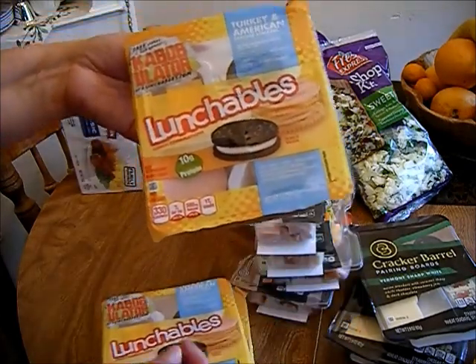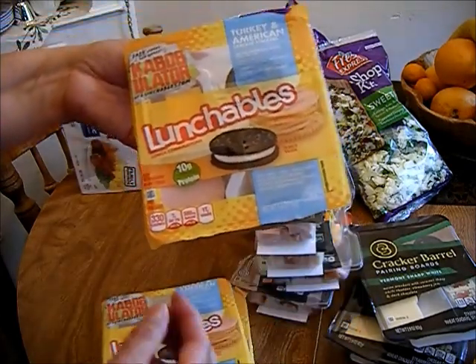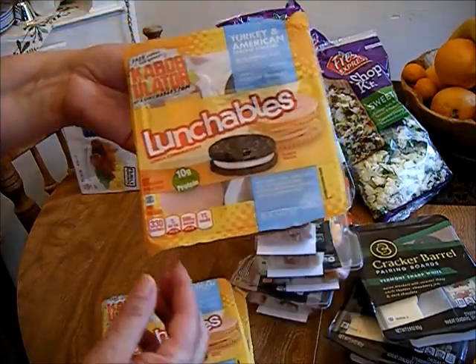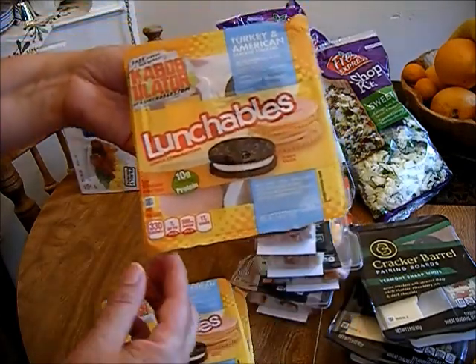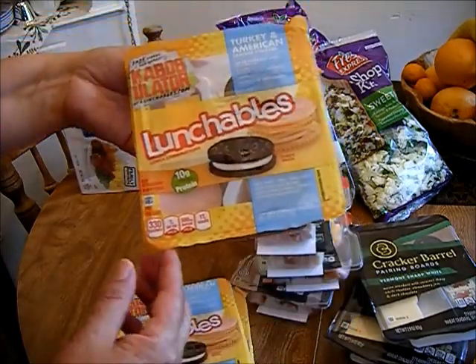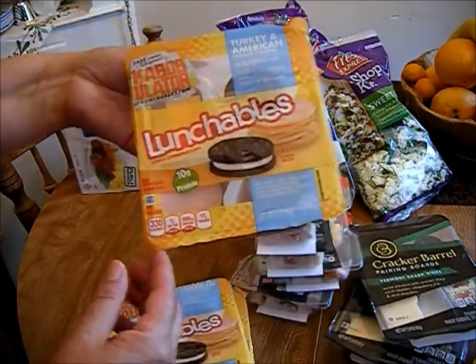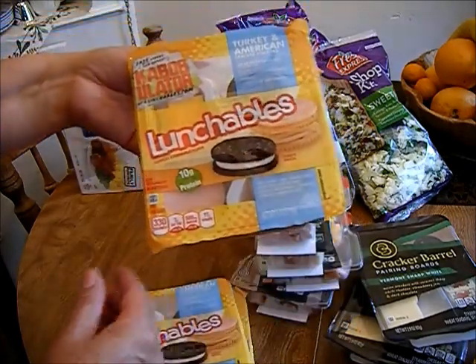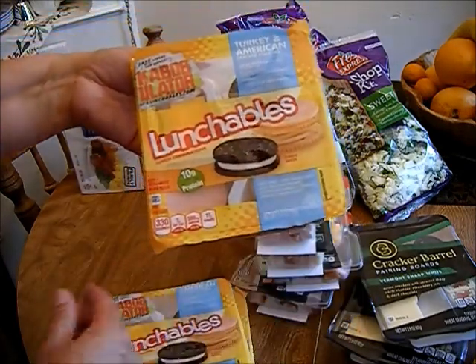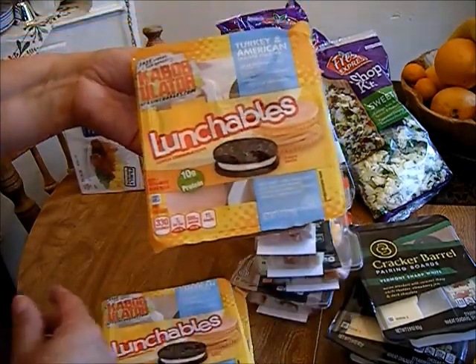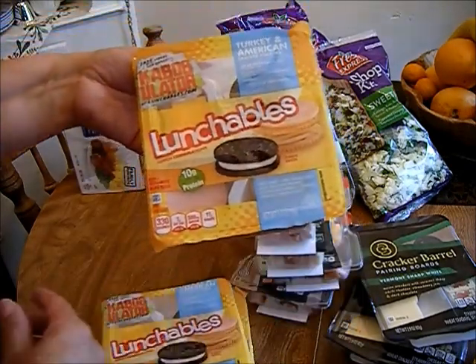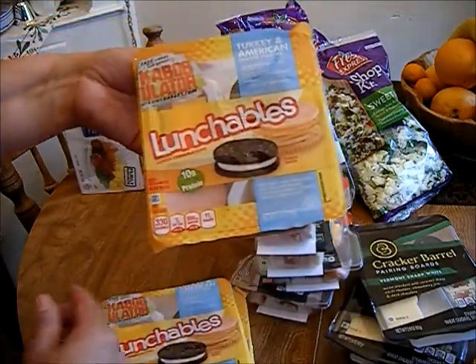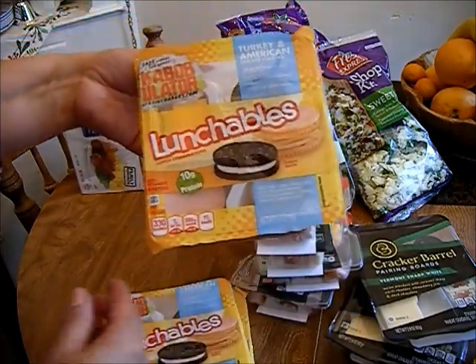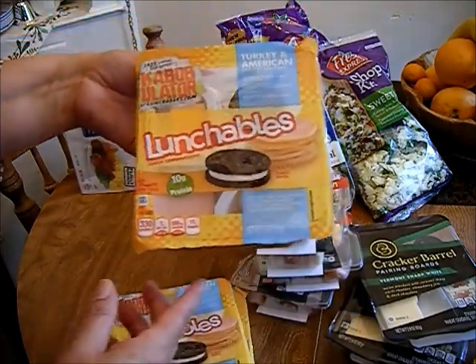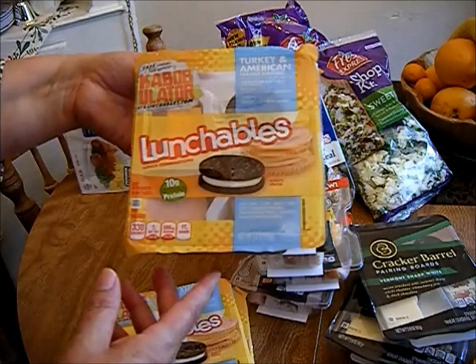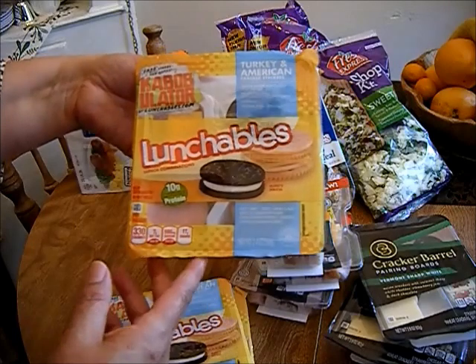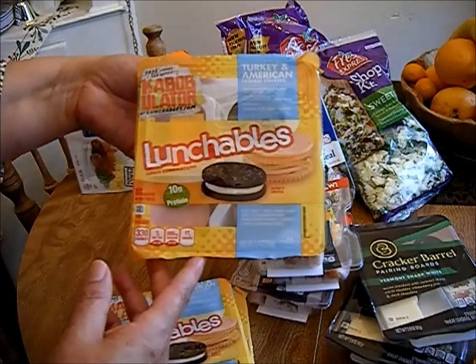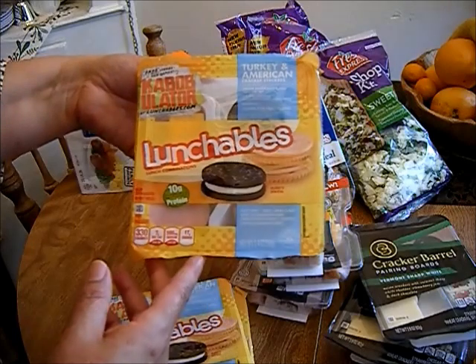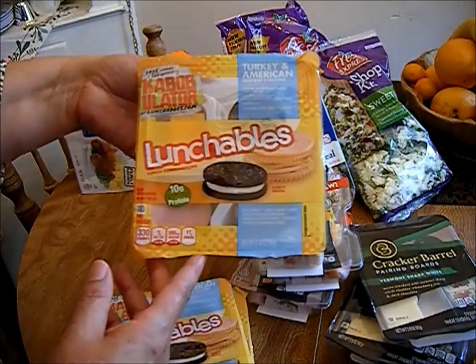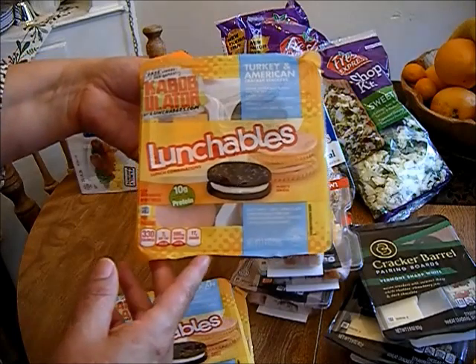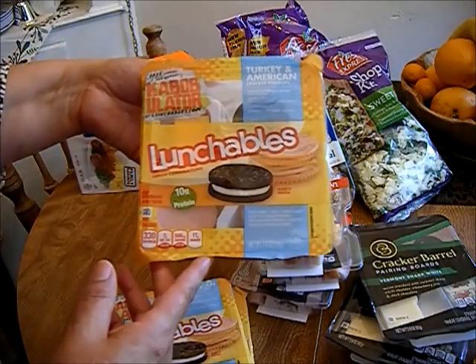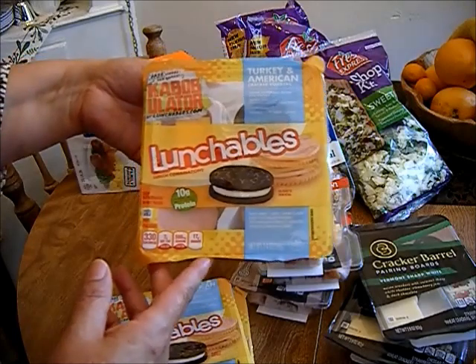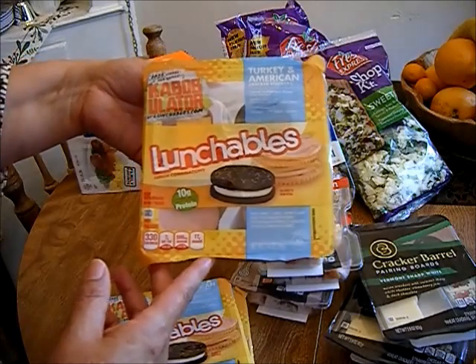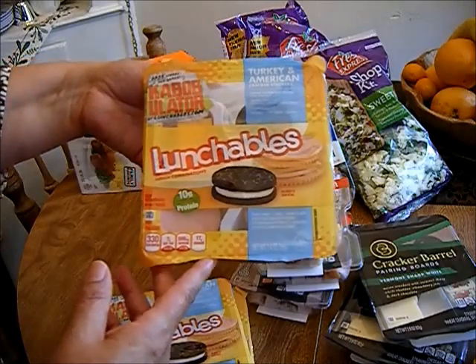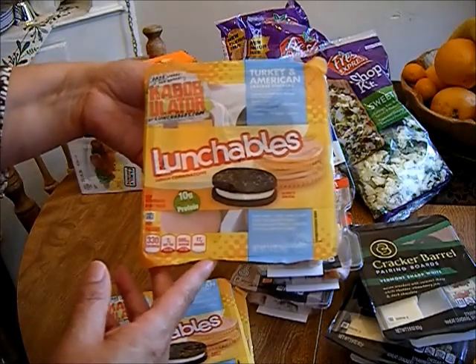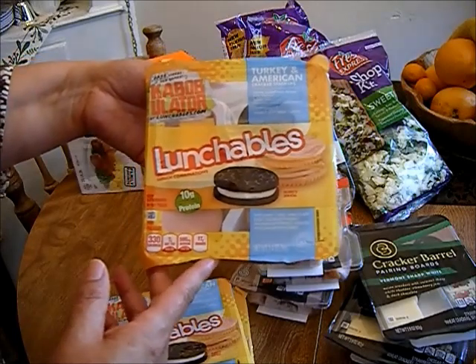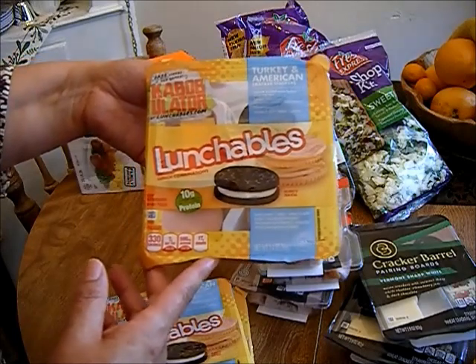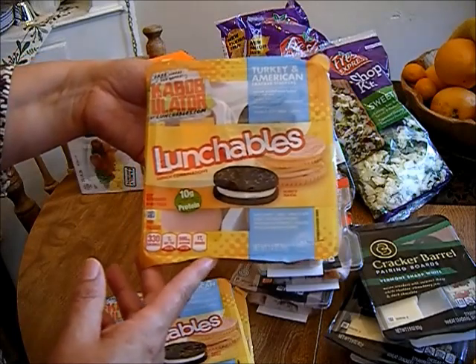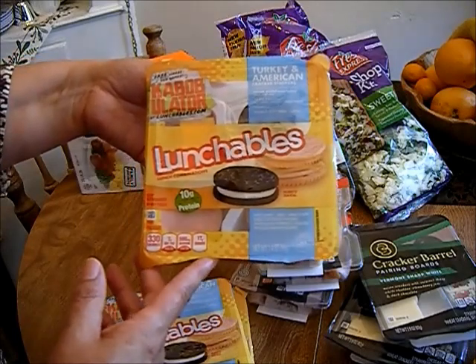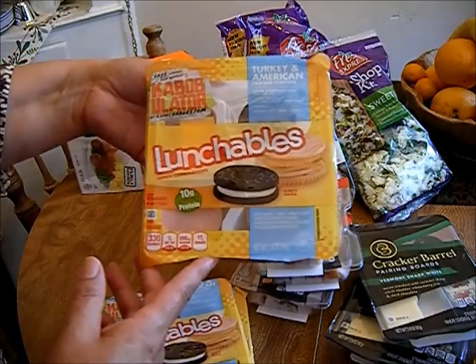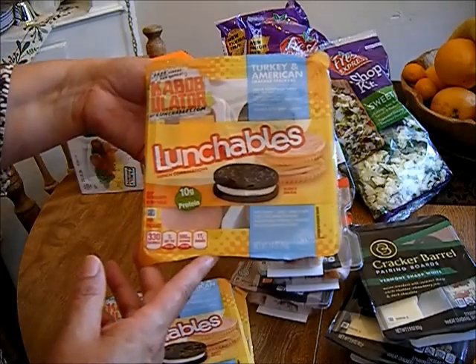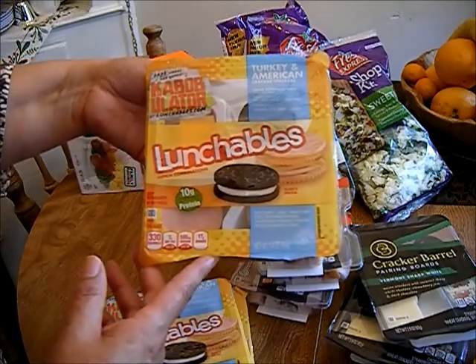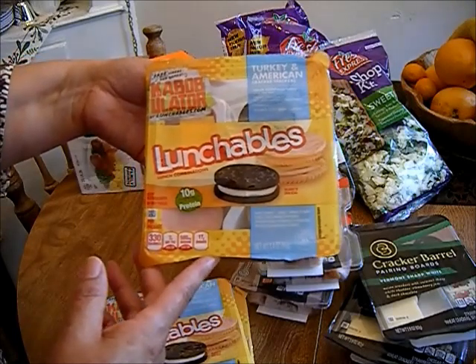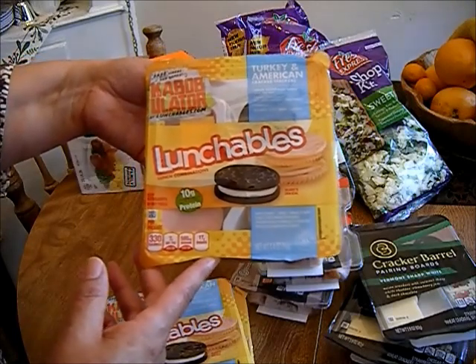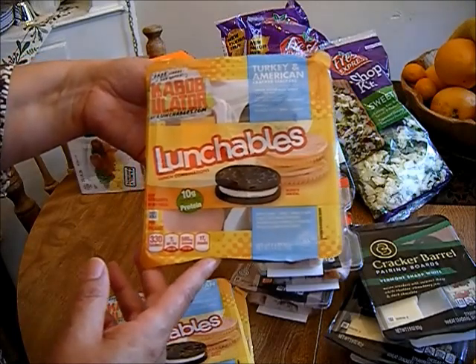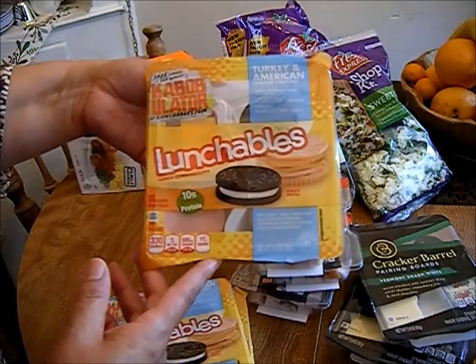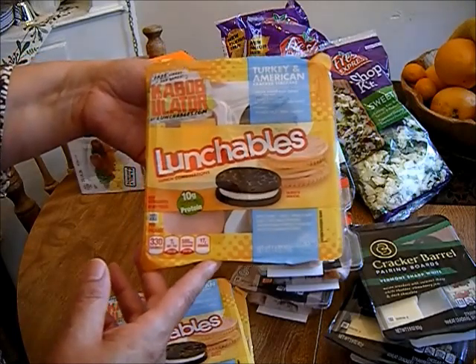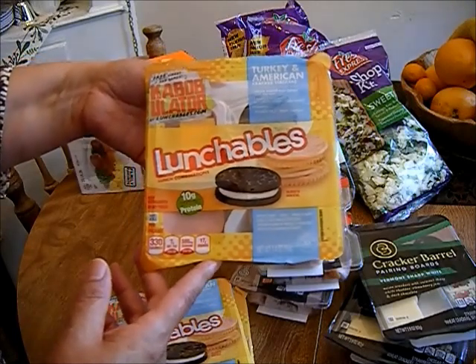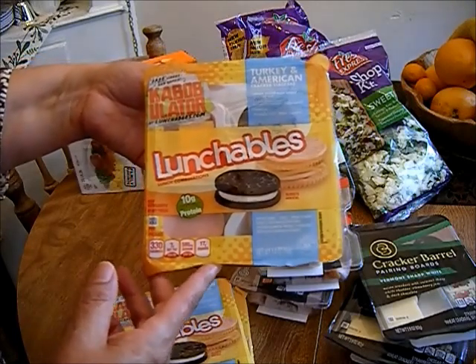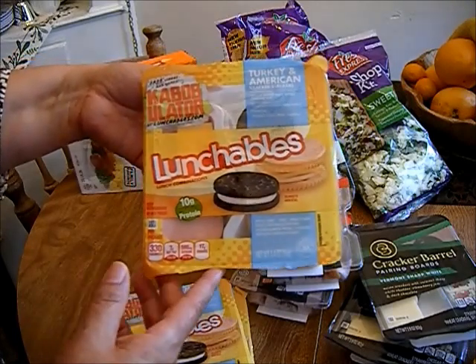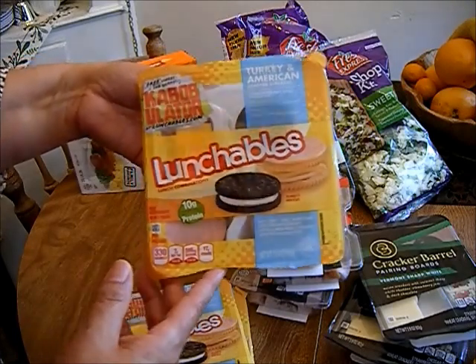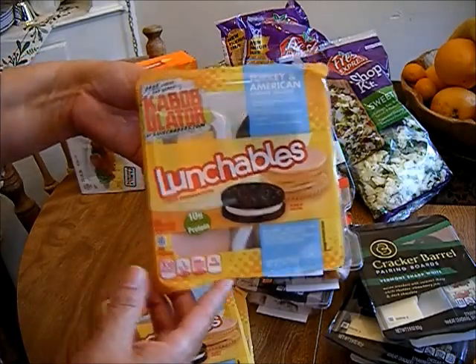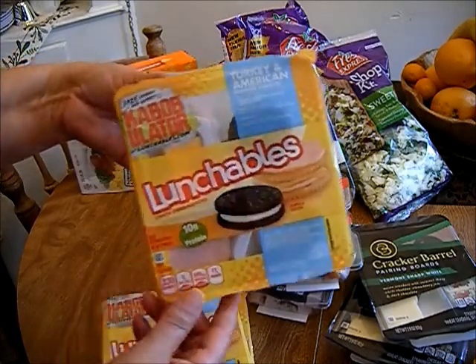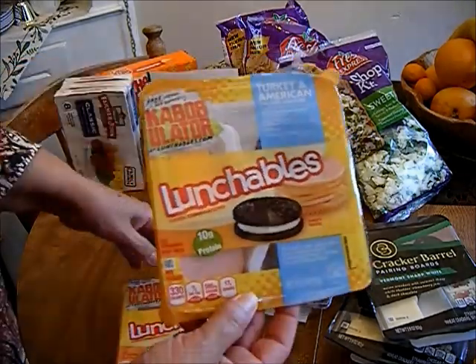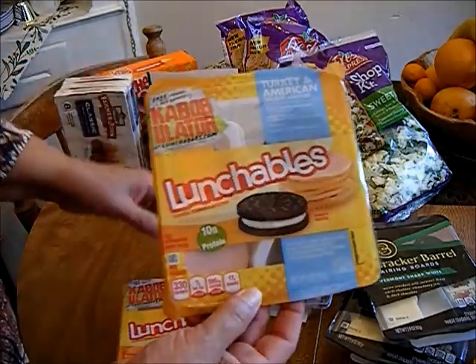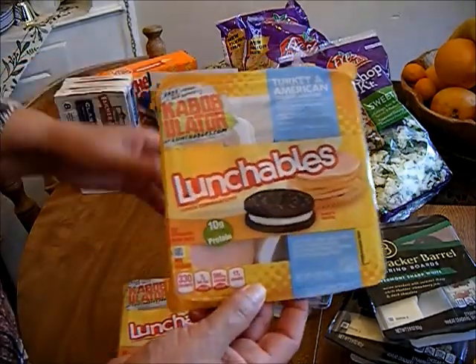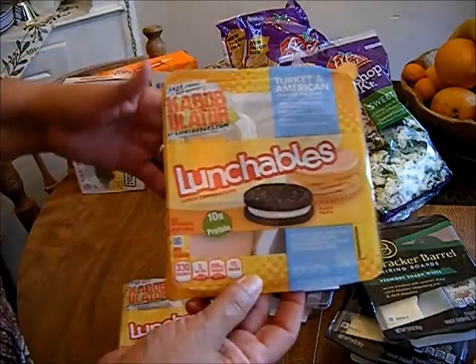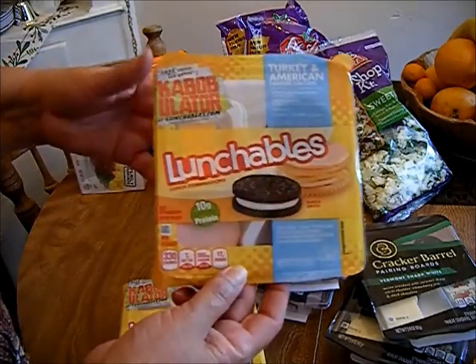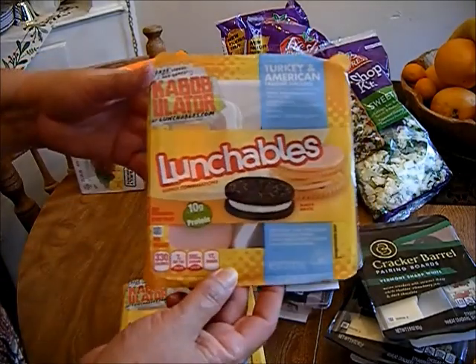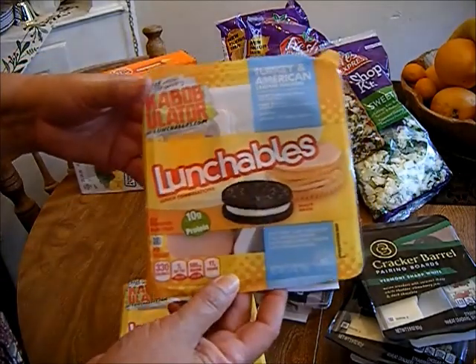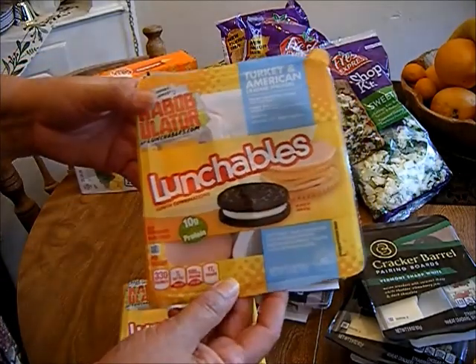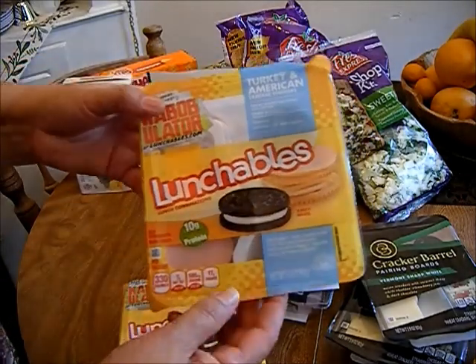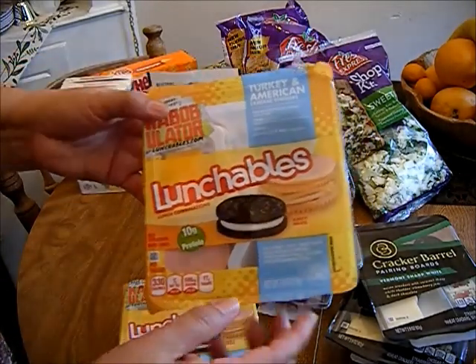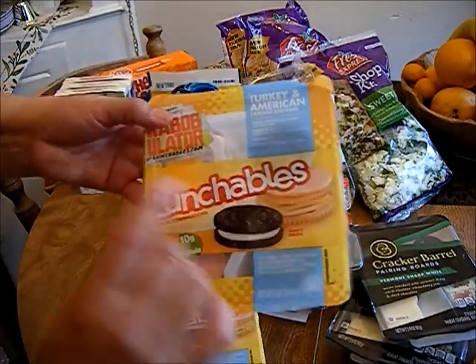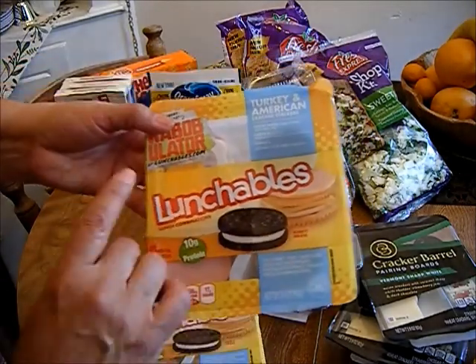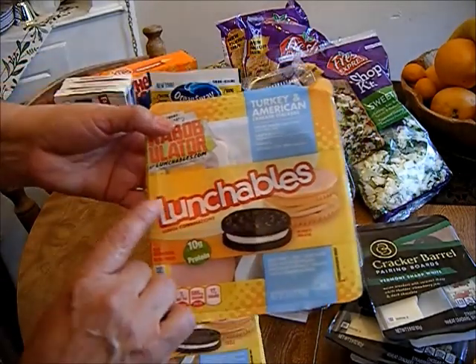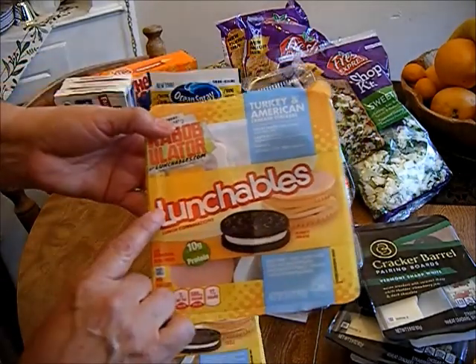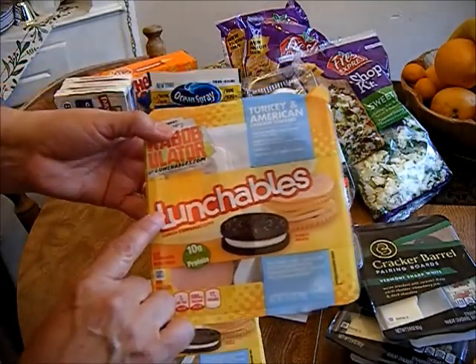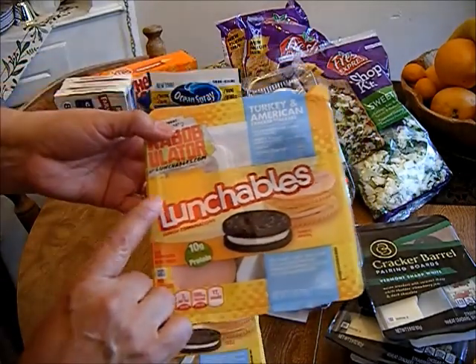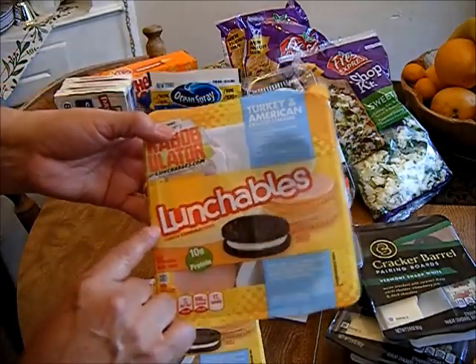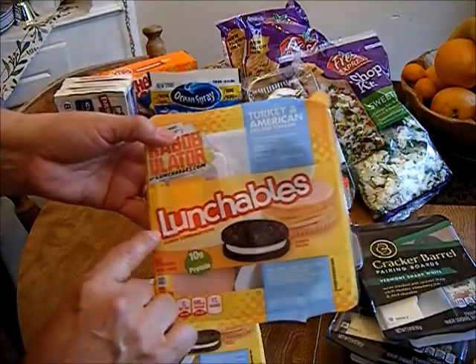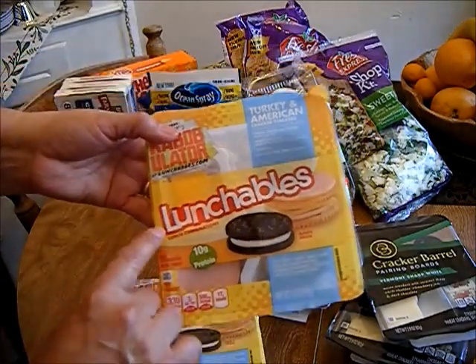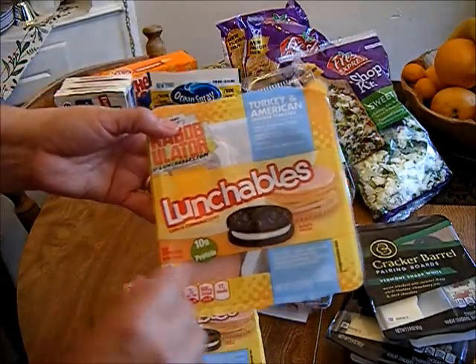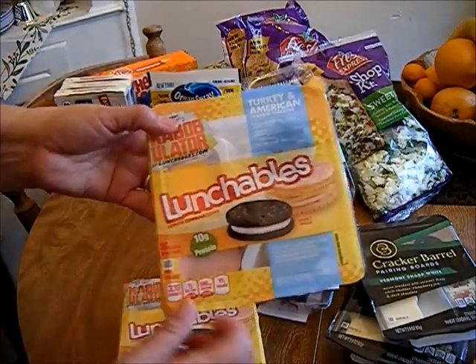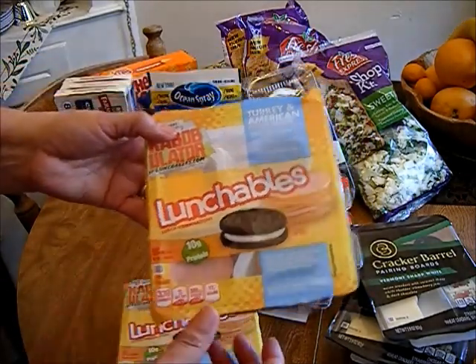I picked up three lunchables for 99 cents. This one has turkey and American cheese, and it also comes with a cookie.